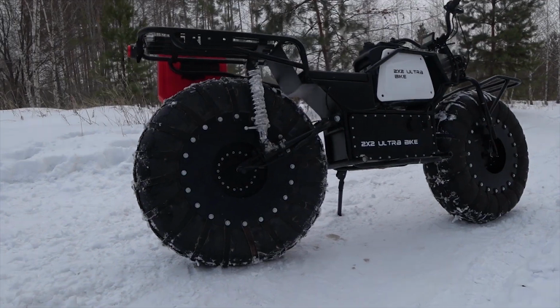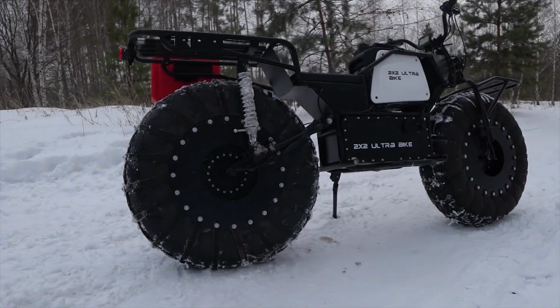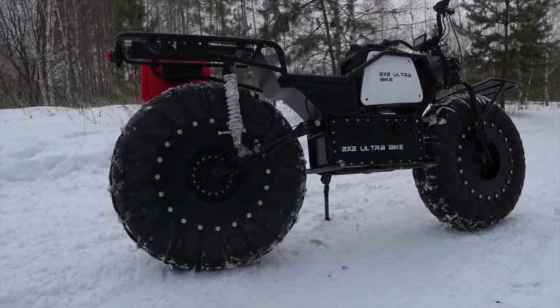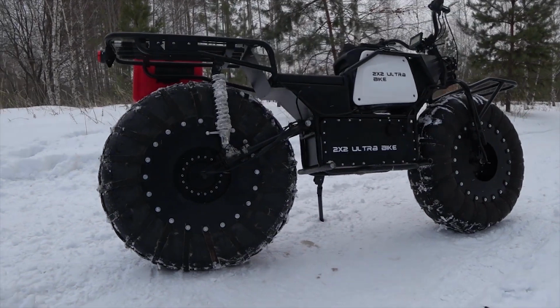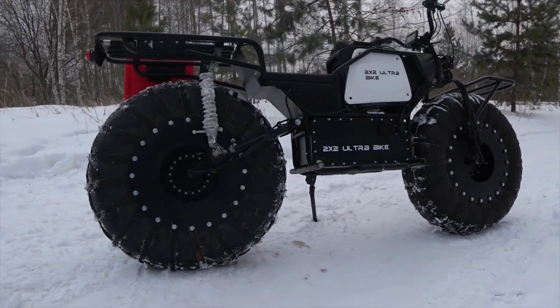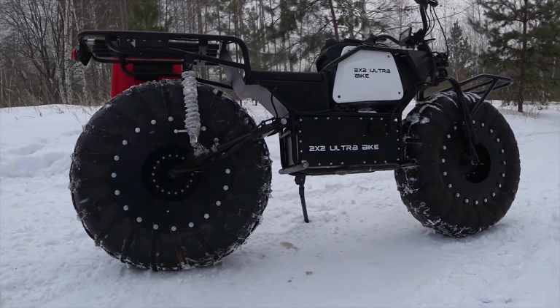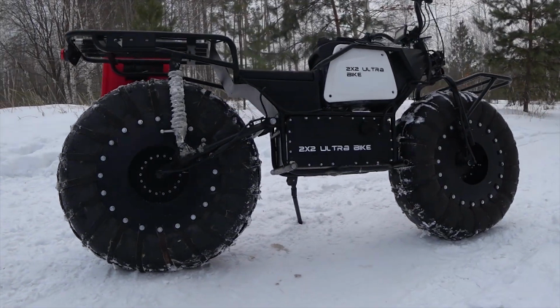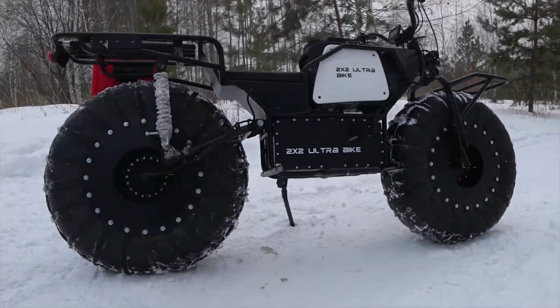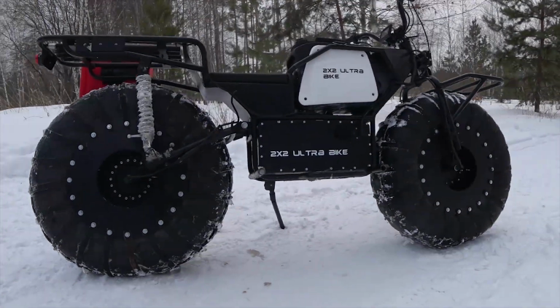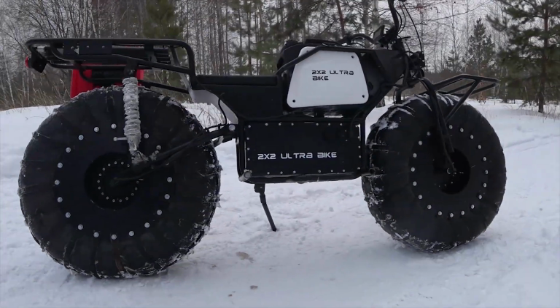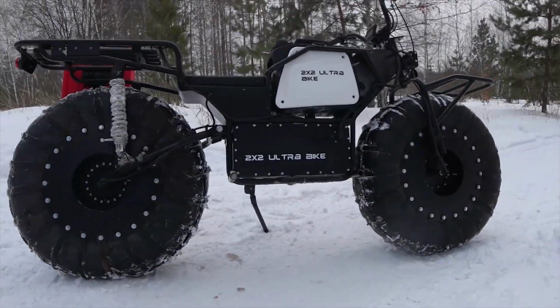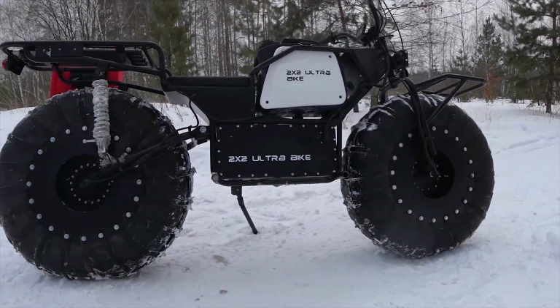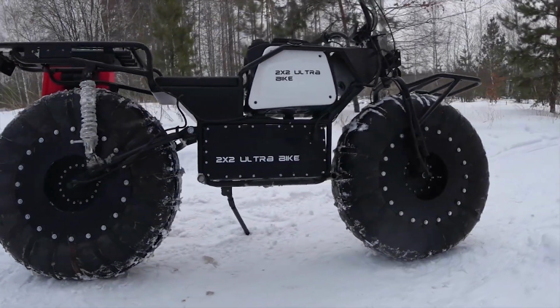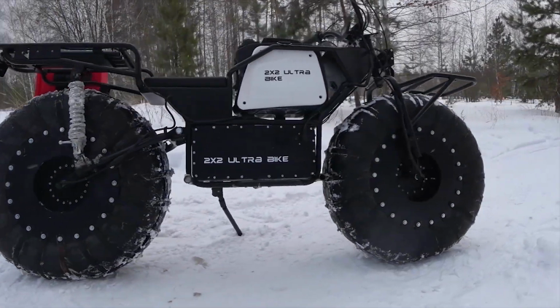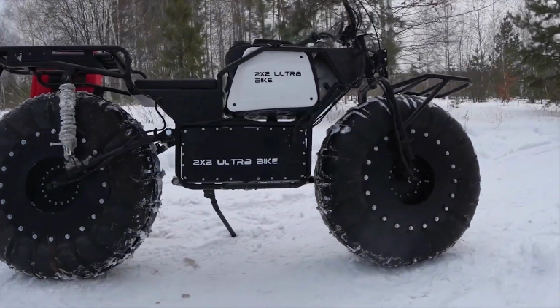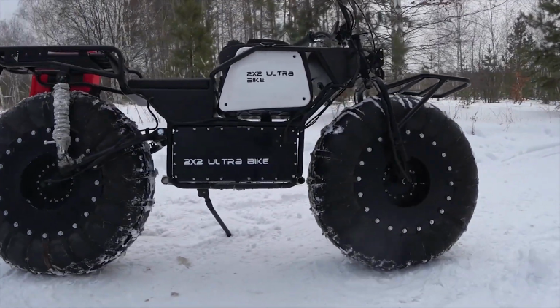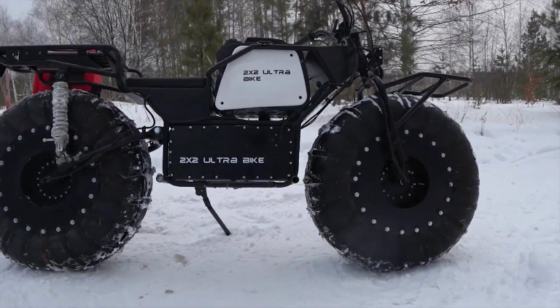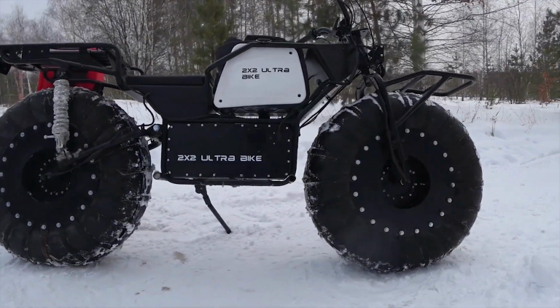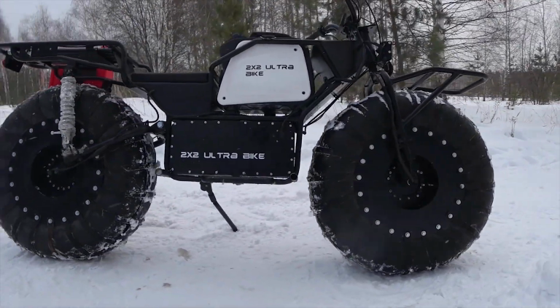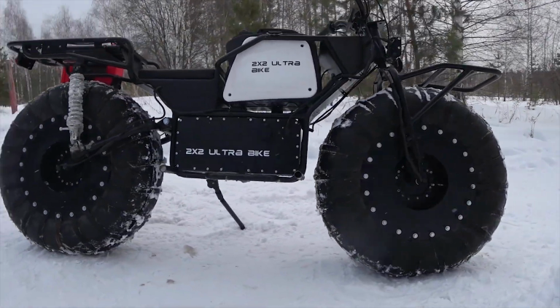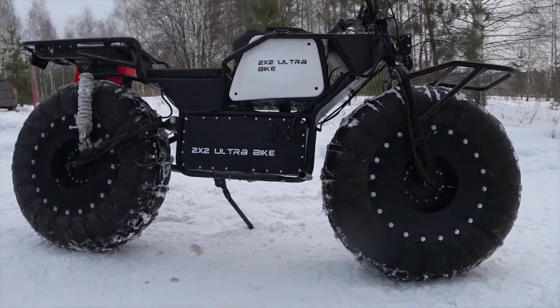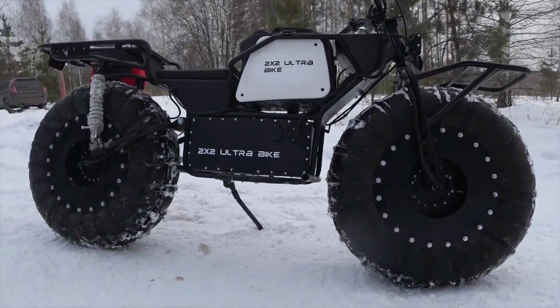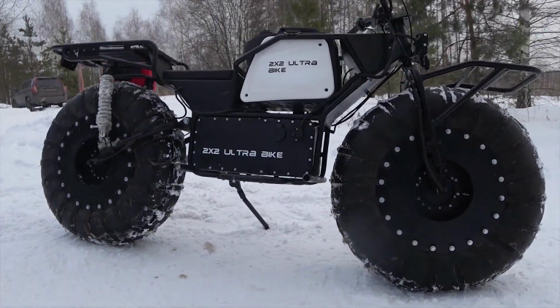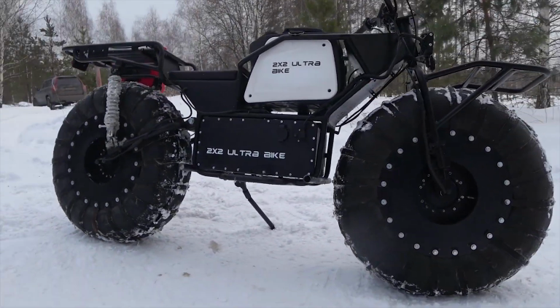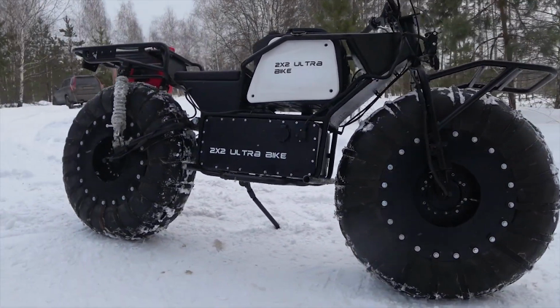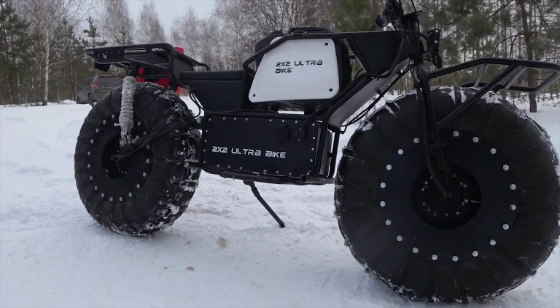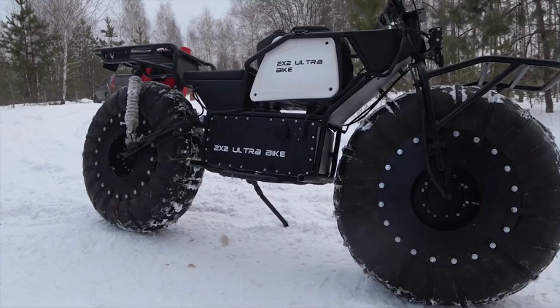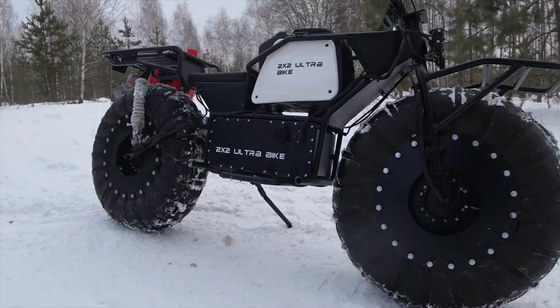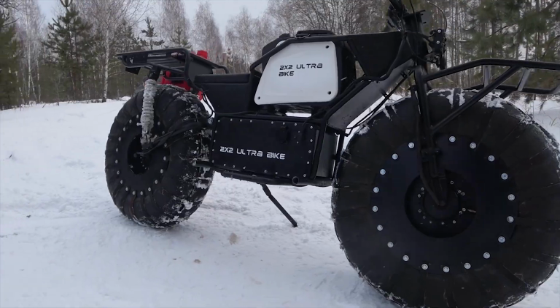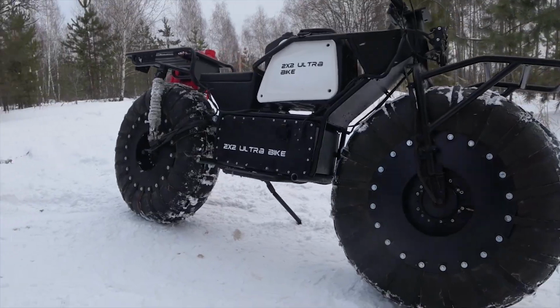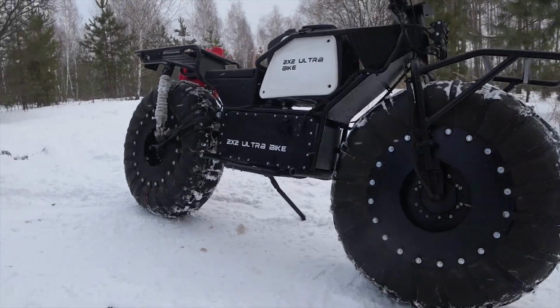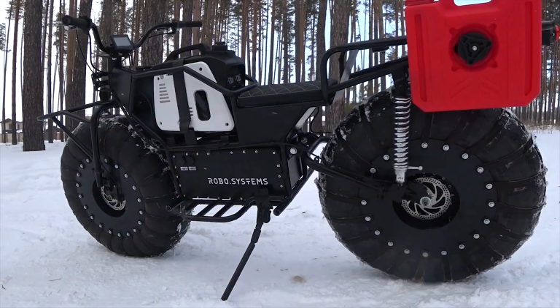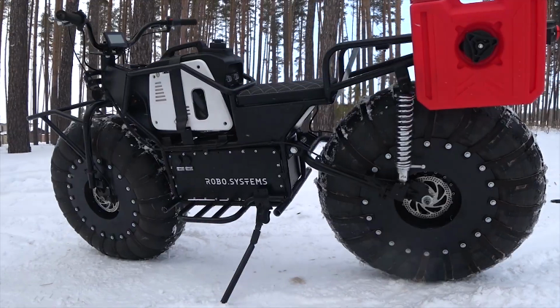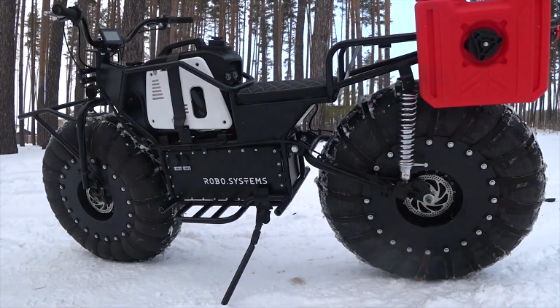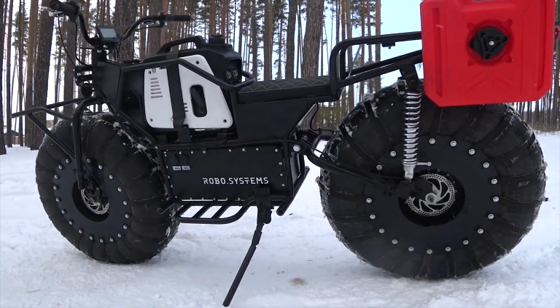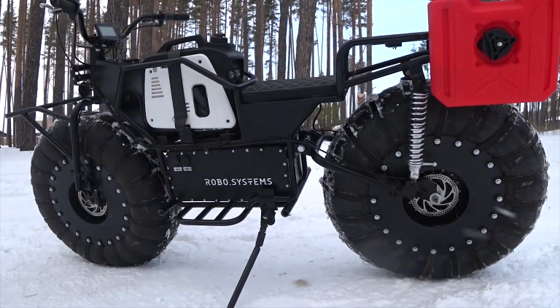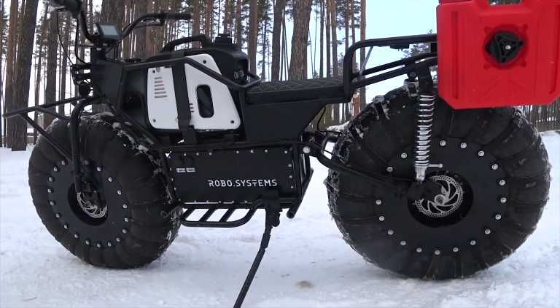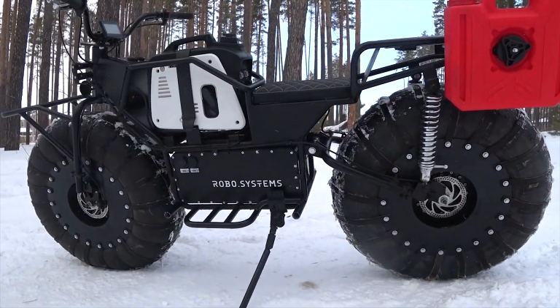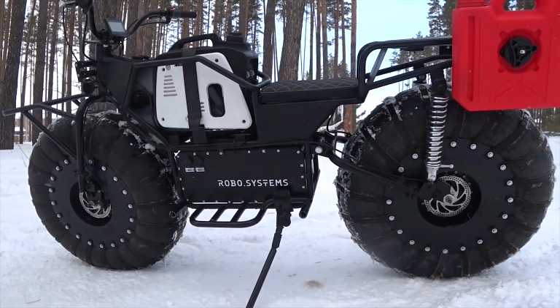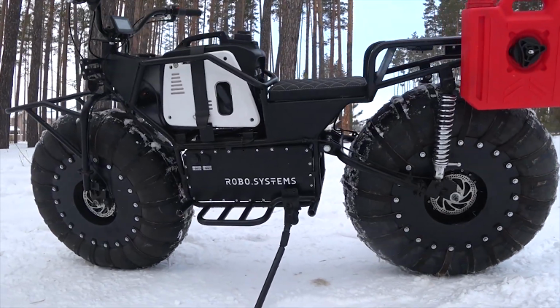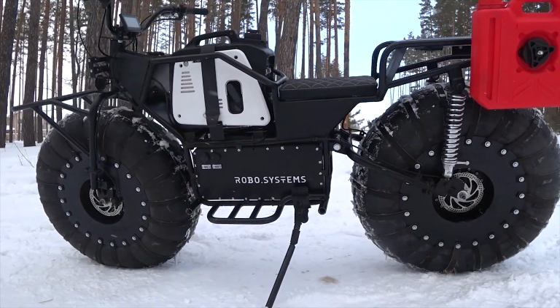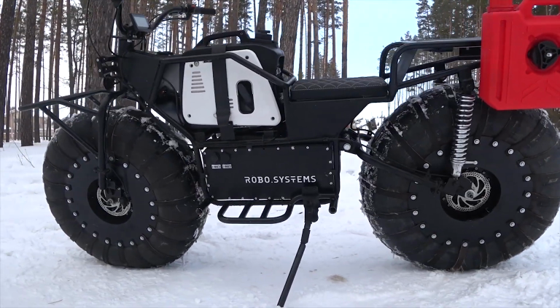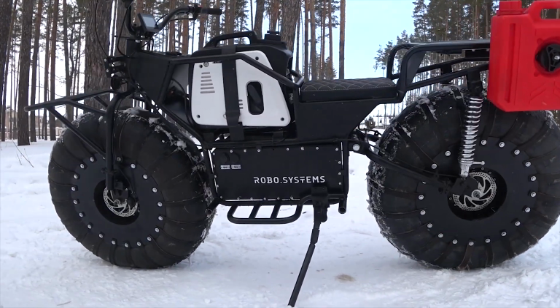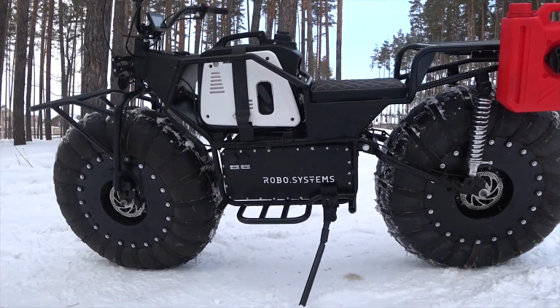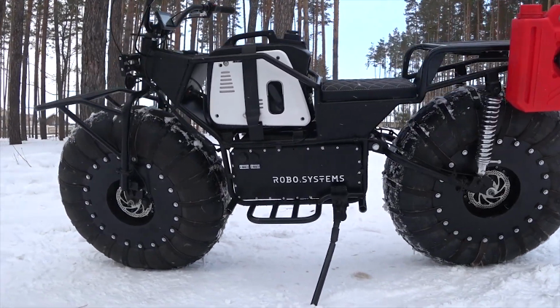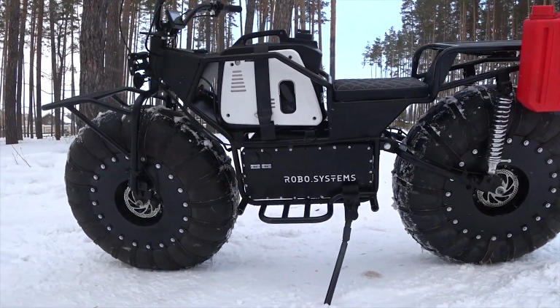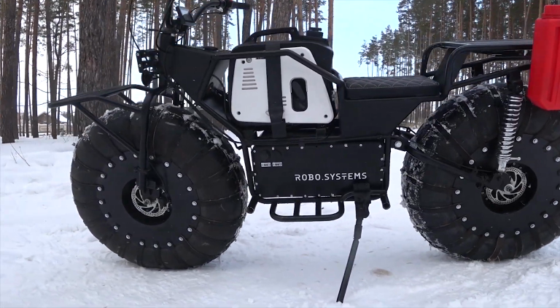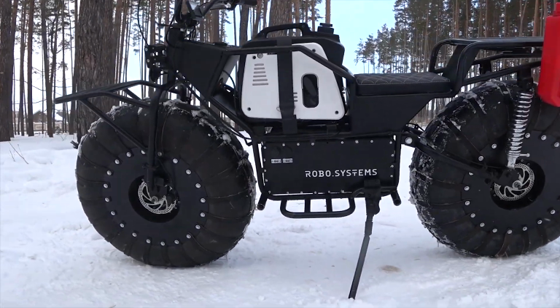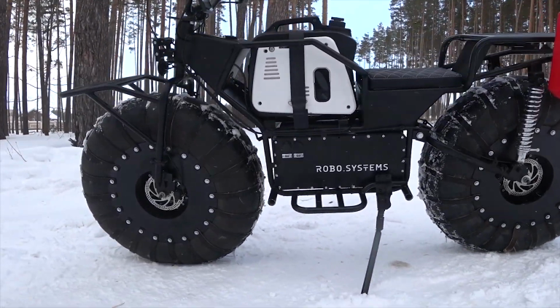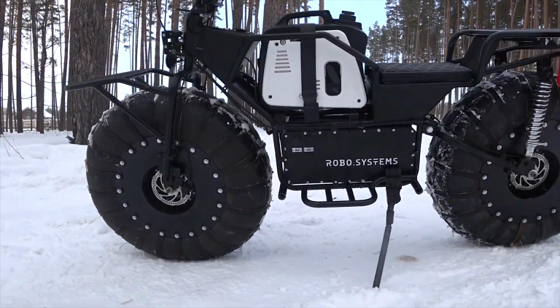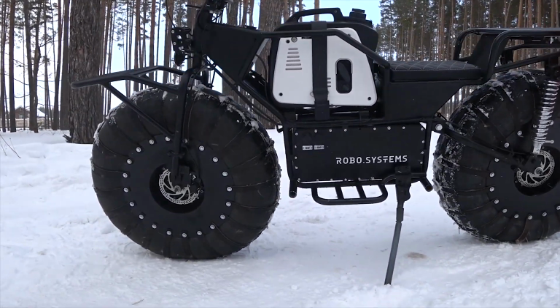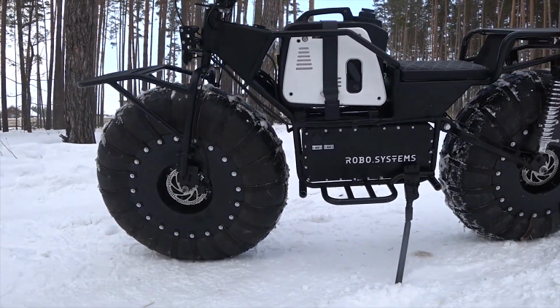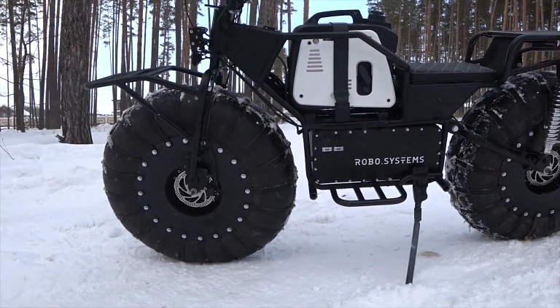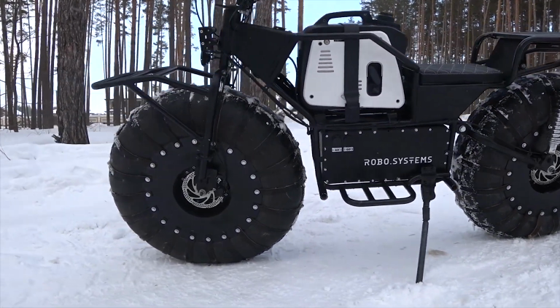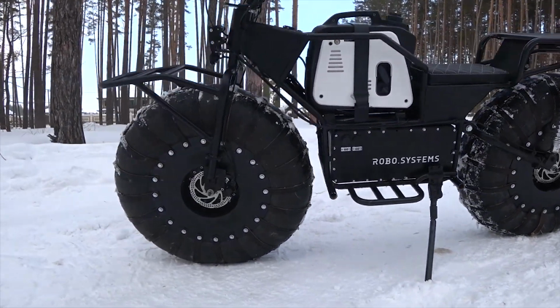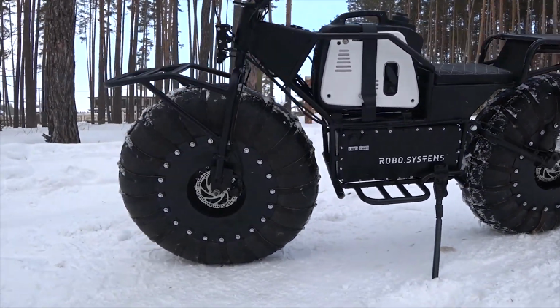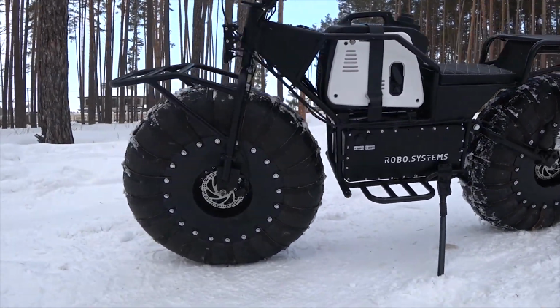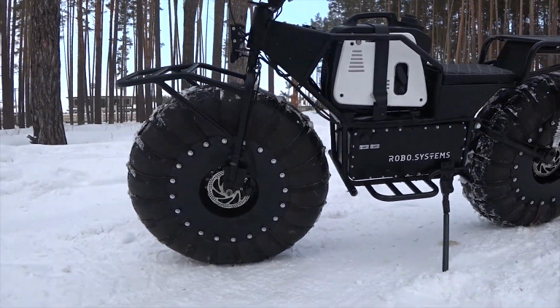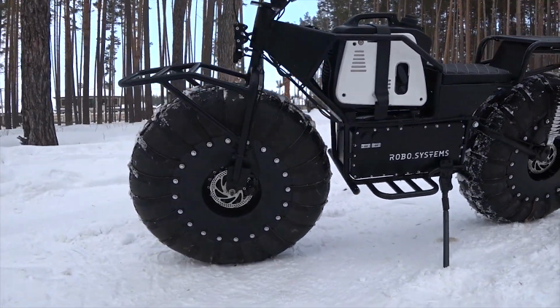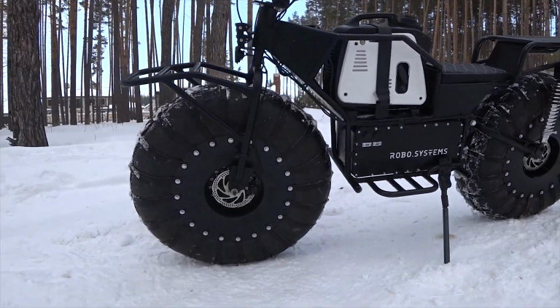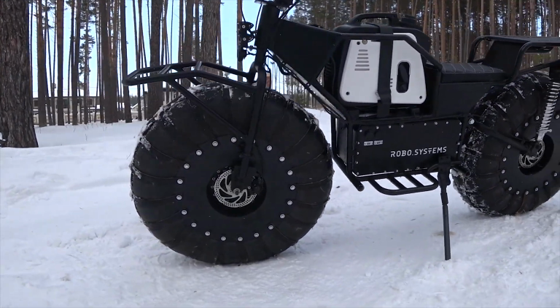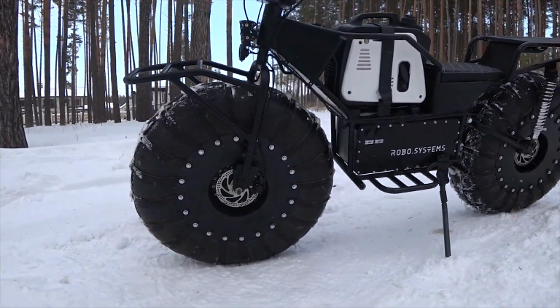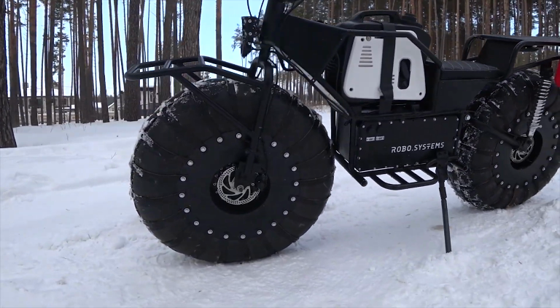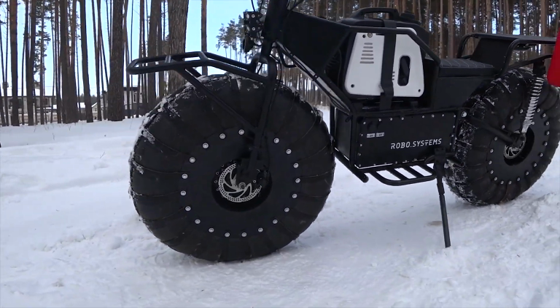Introducing the new 2x2 Ultra Bike by RoboSystems. The 2x2 Ultra is an all-terrain electric rowcon.